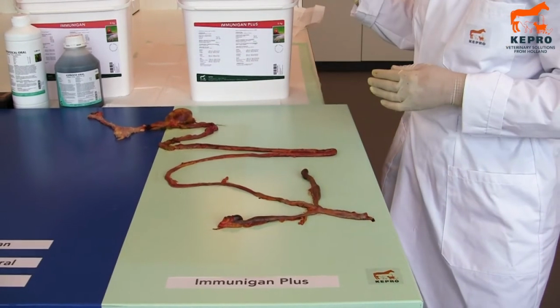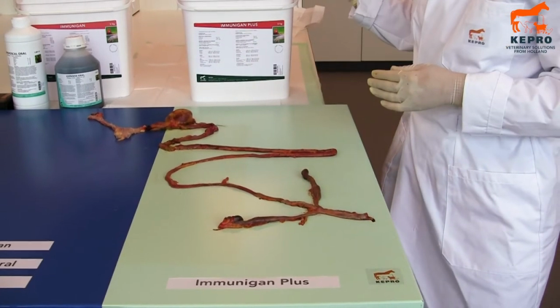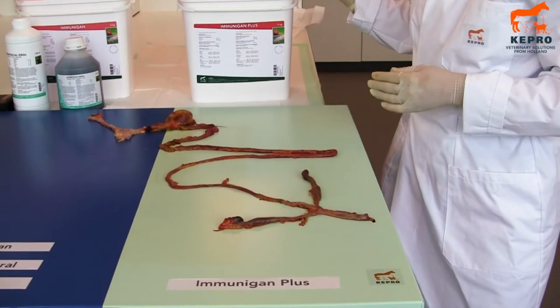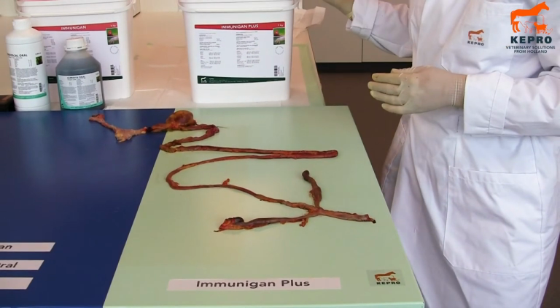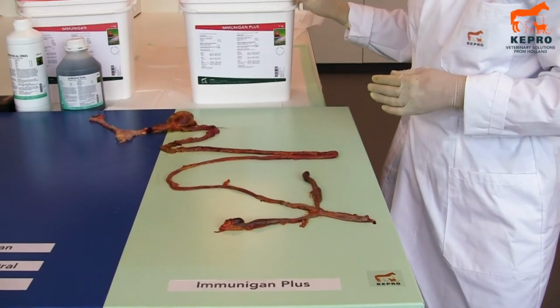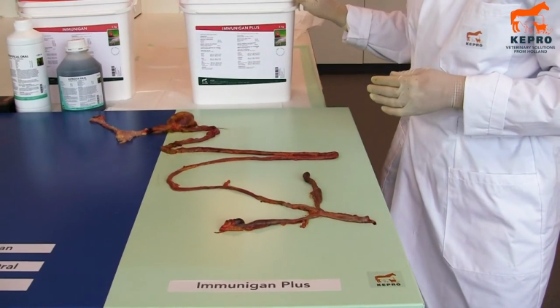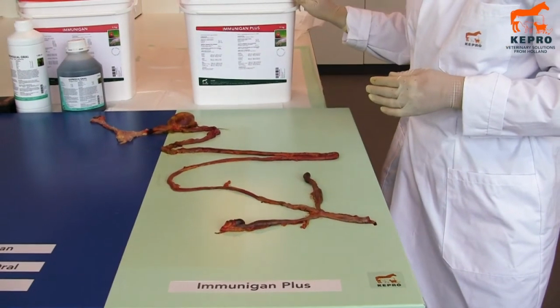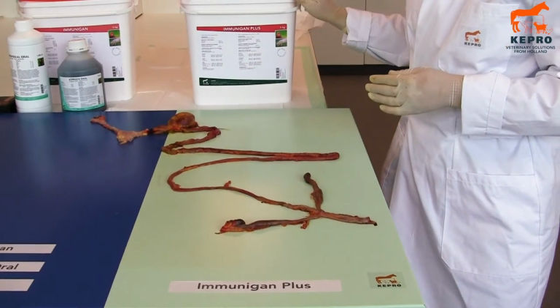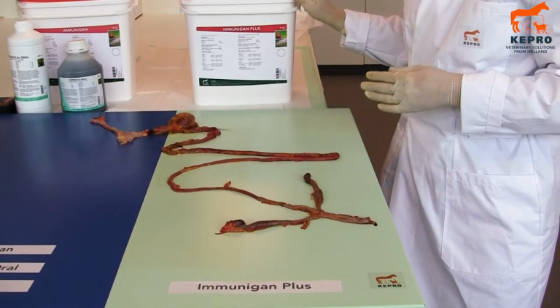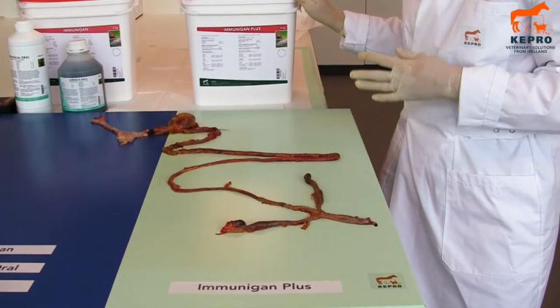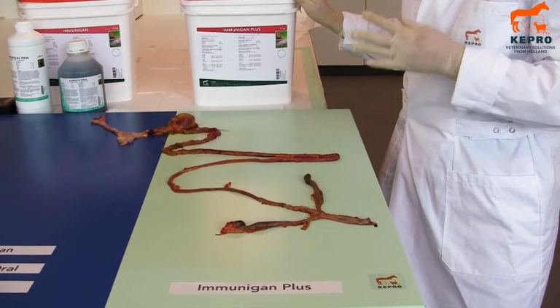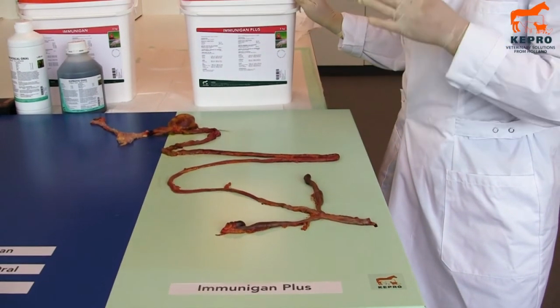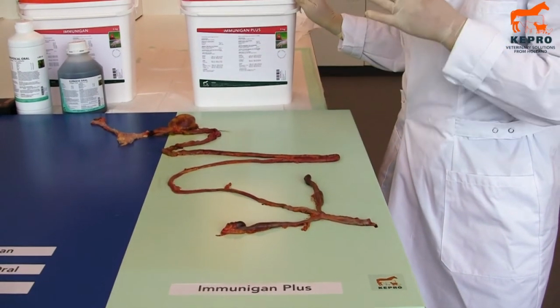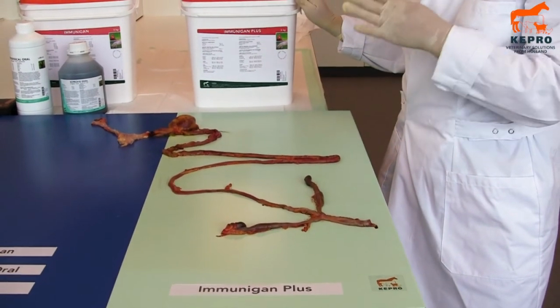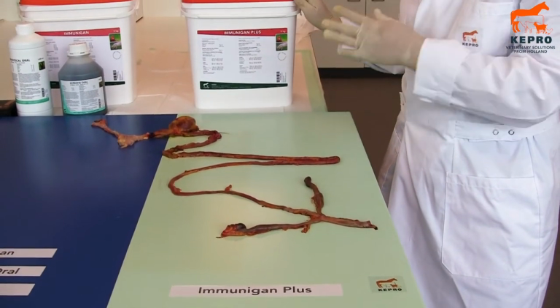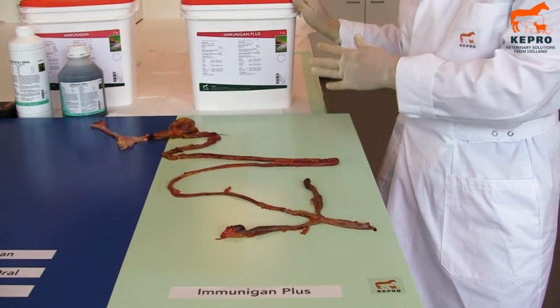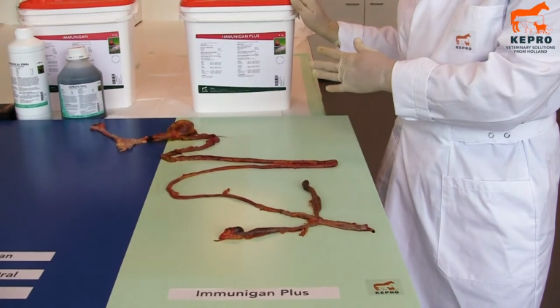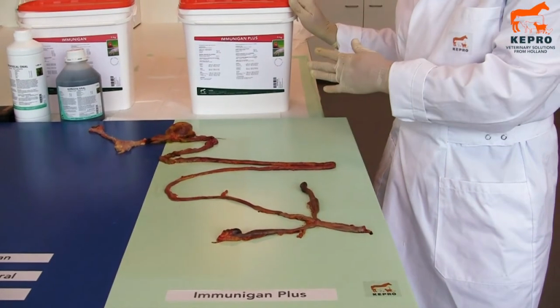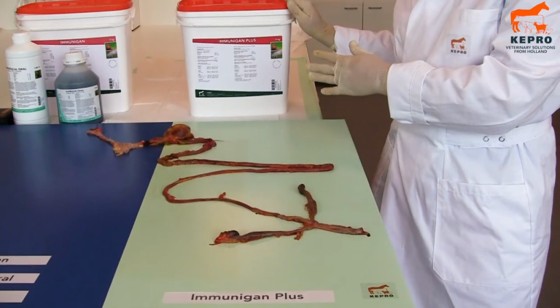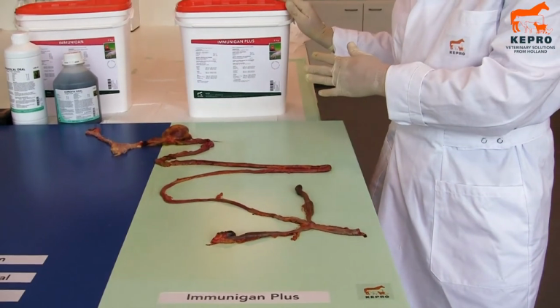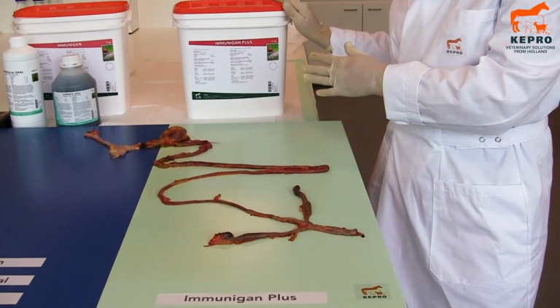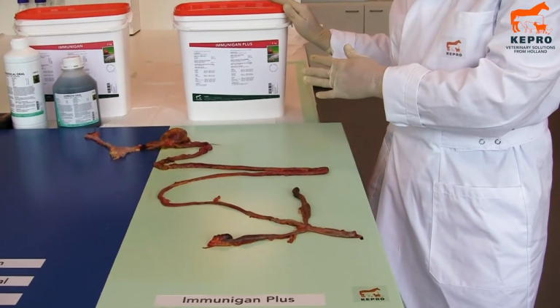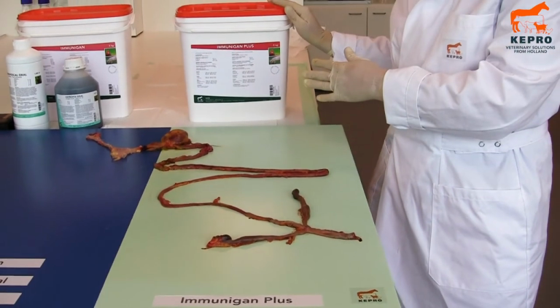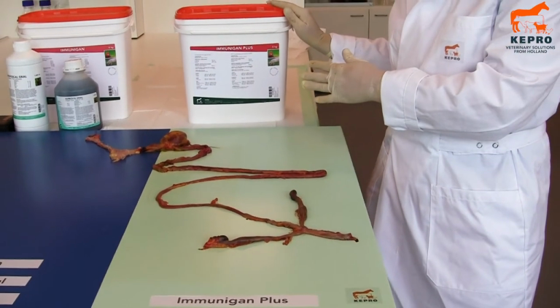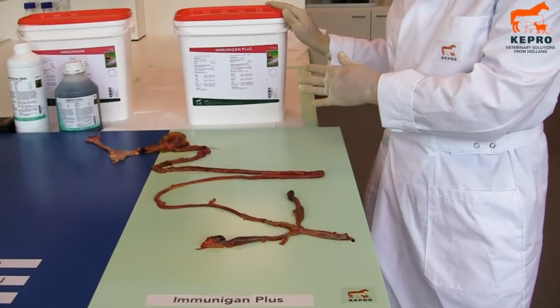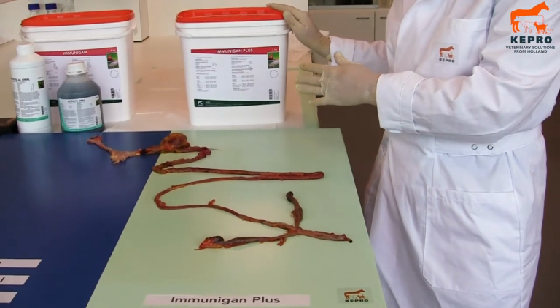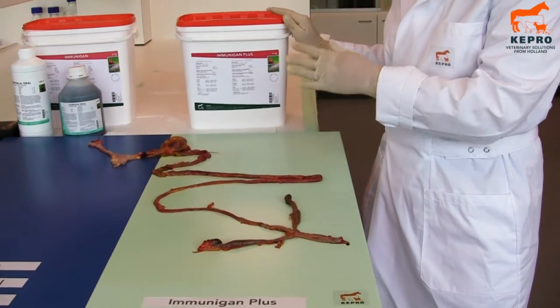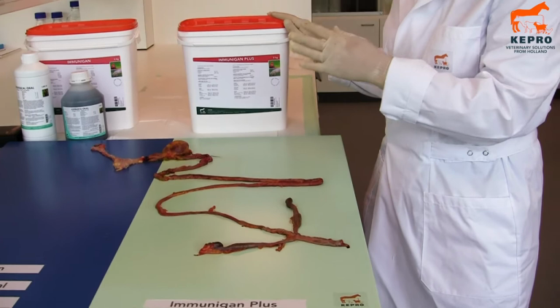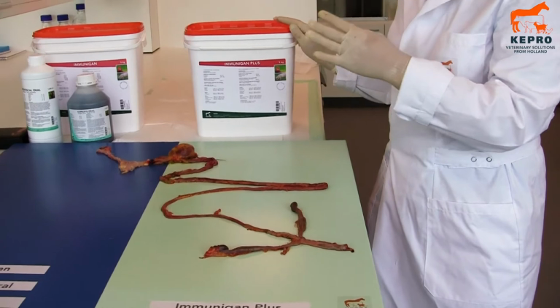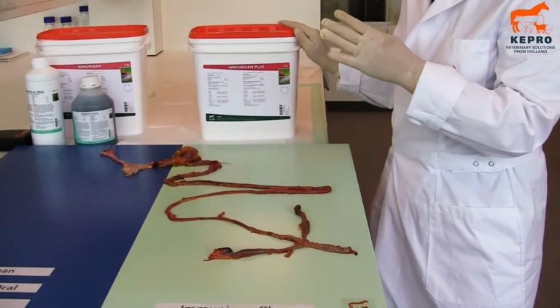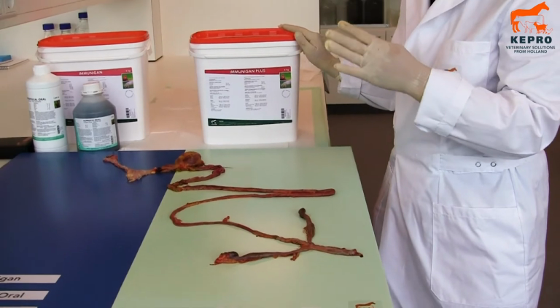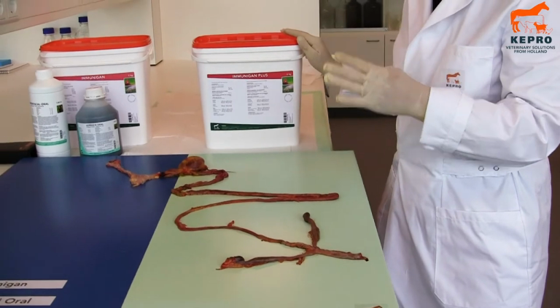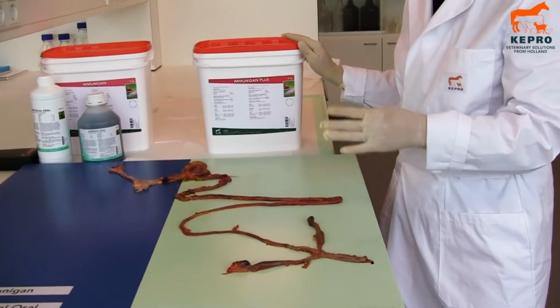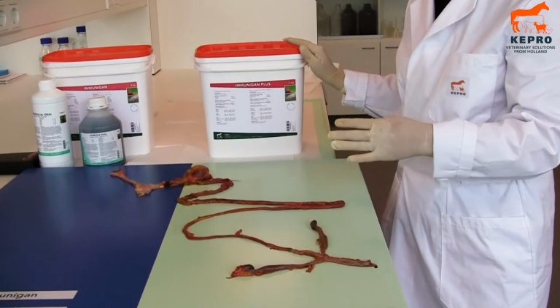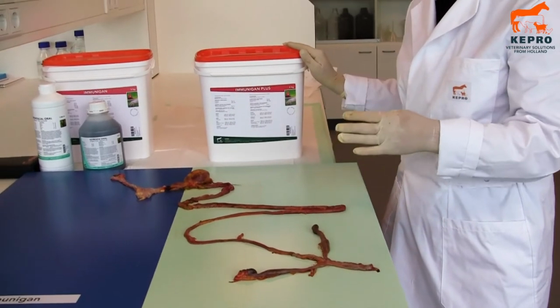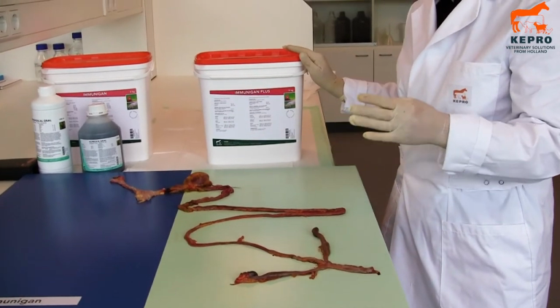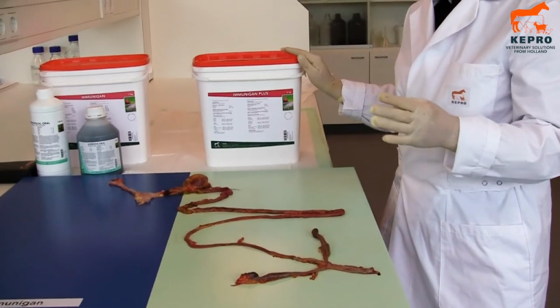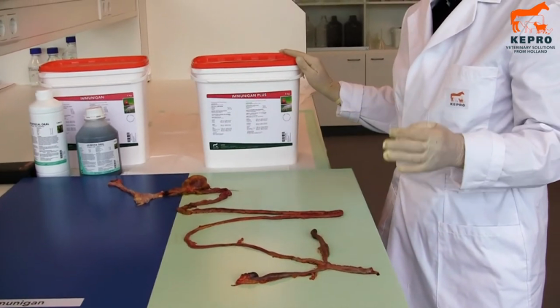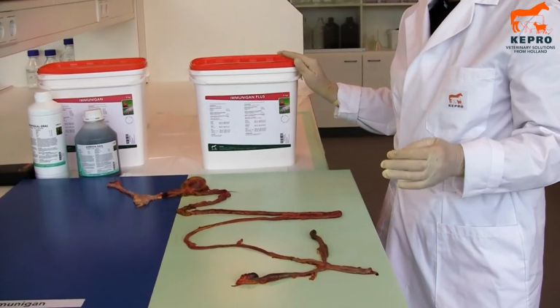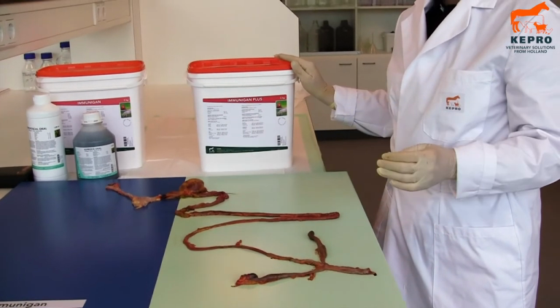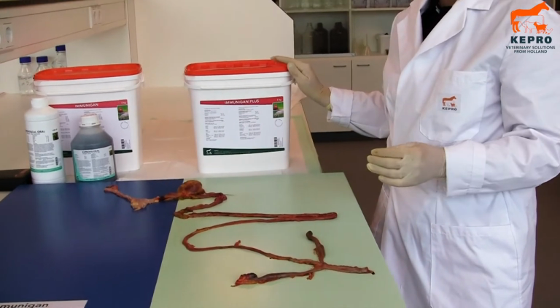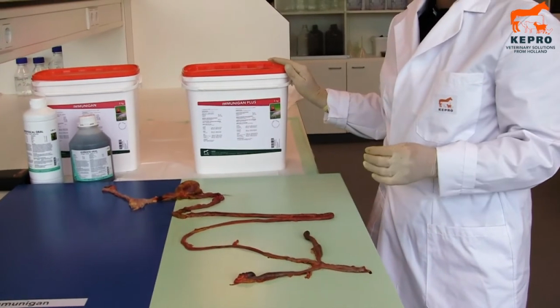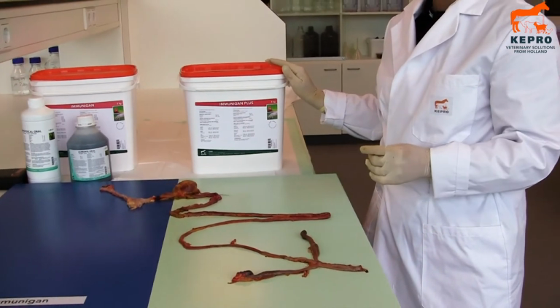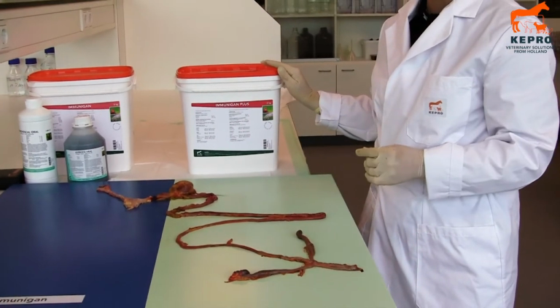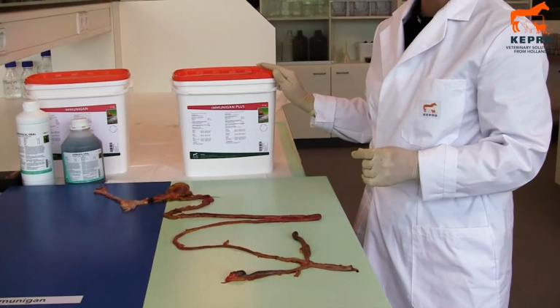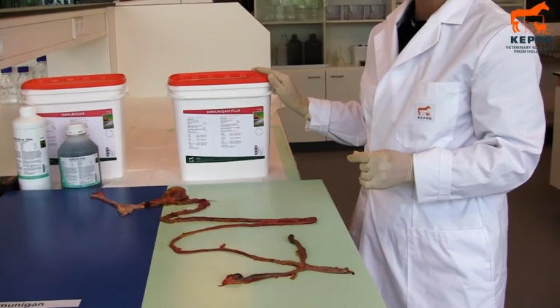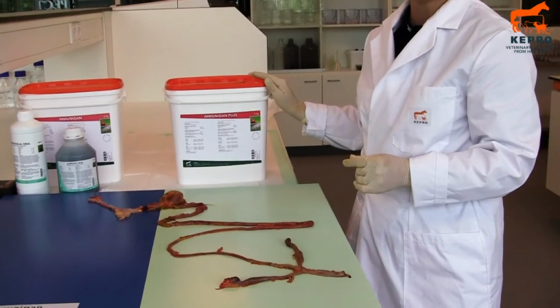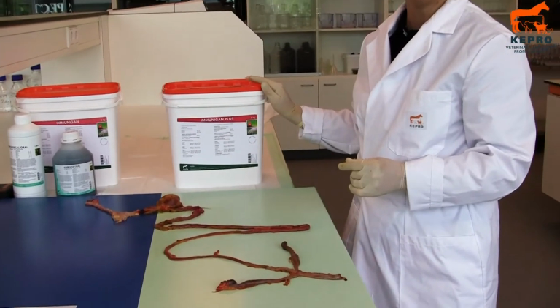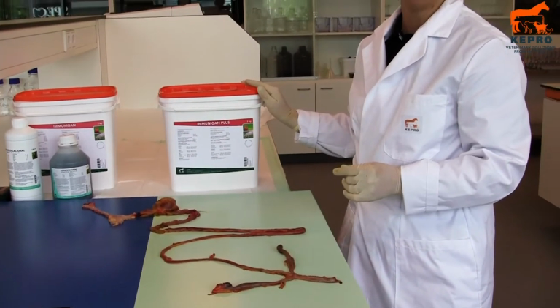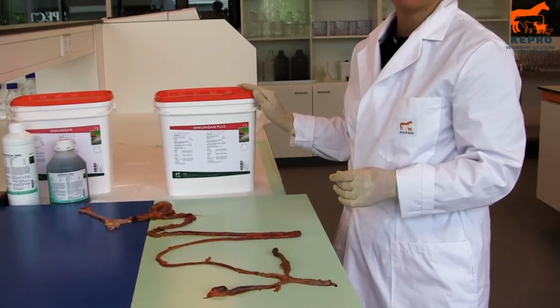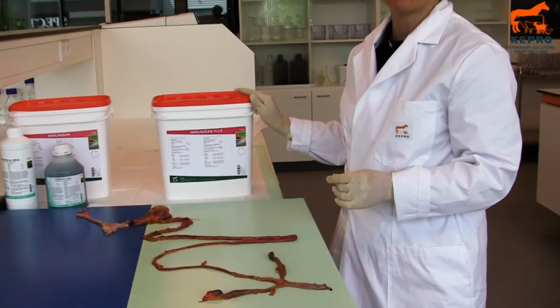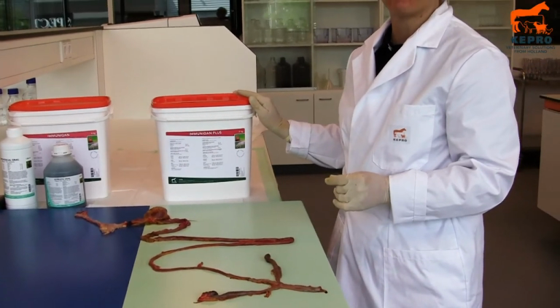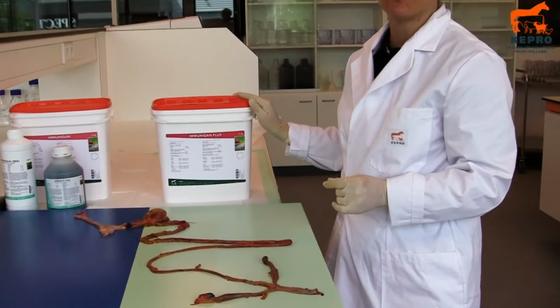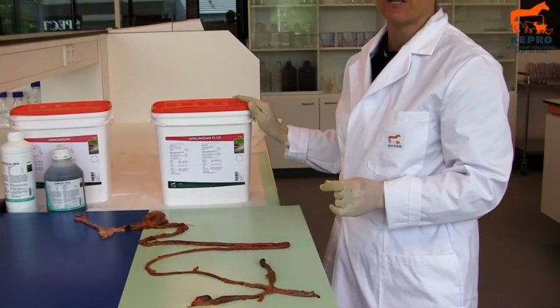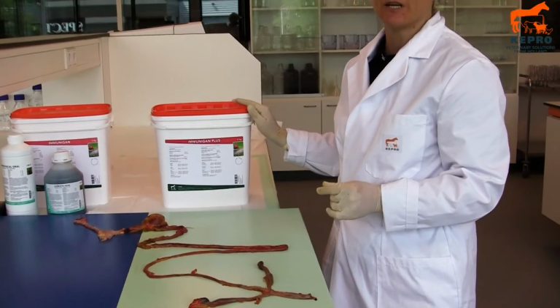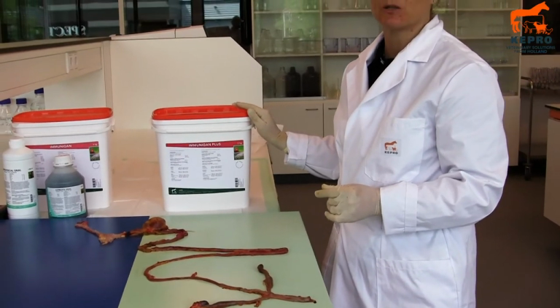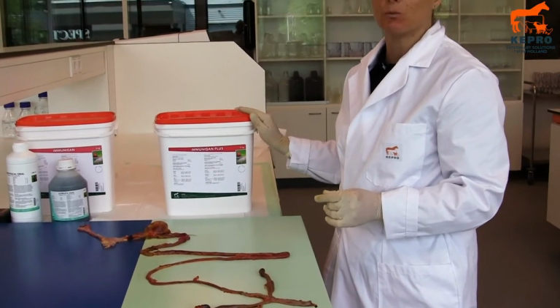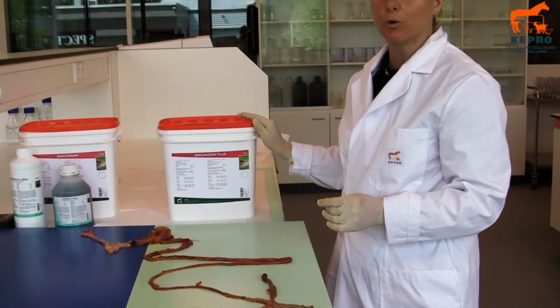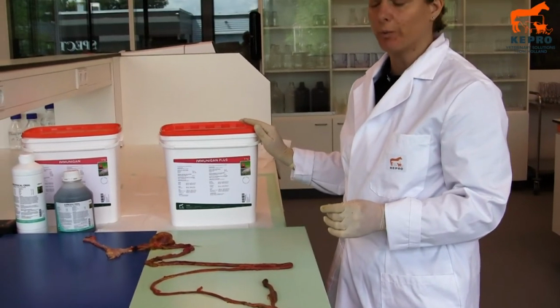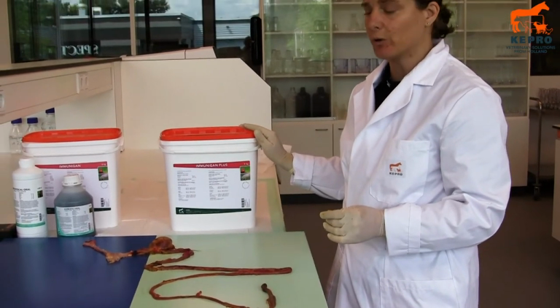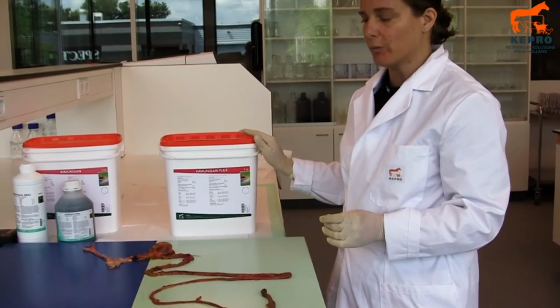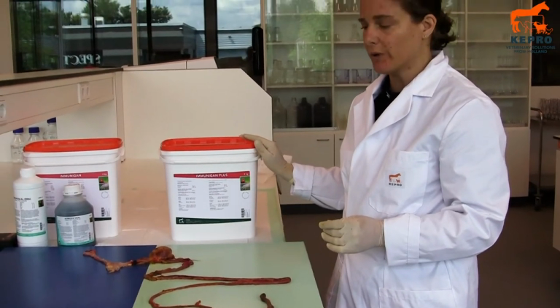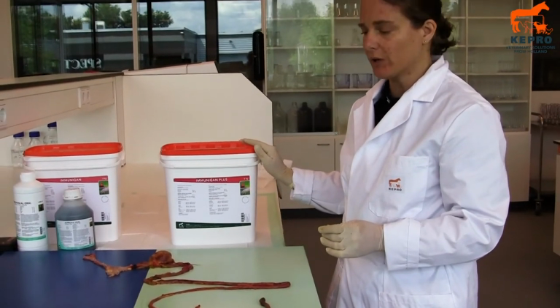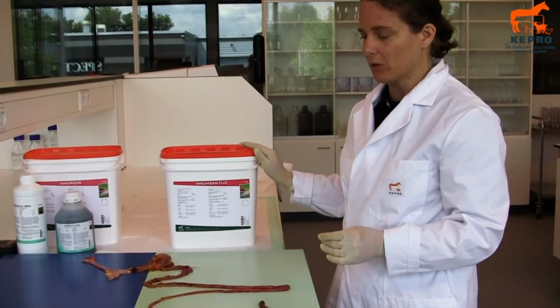The second benefit is that with the butyric acid, the salmonella won't attach to the gut wall, and the chickens won't become ill.